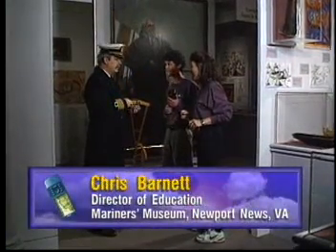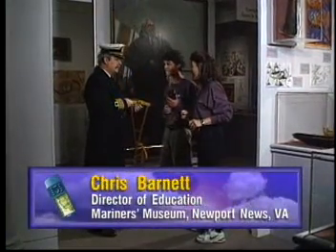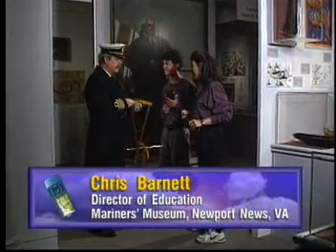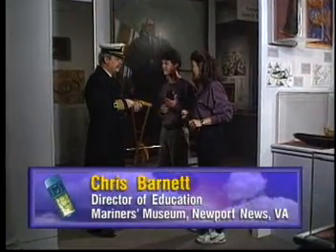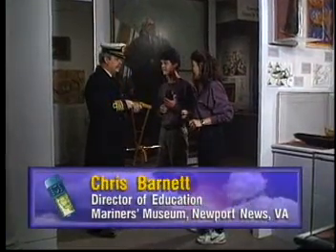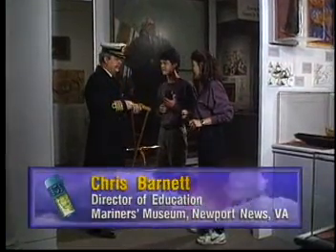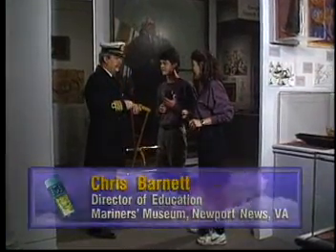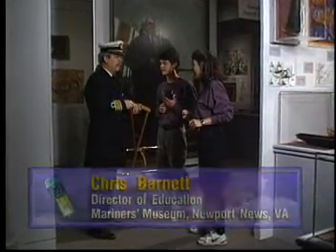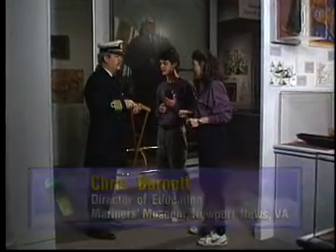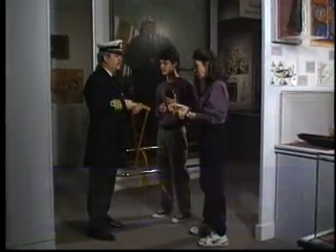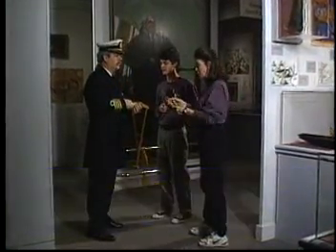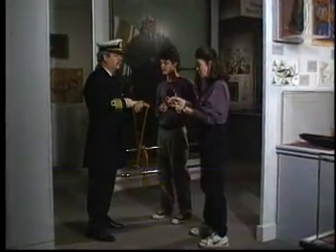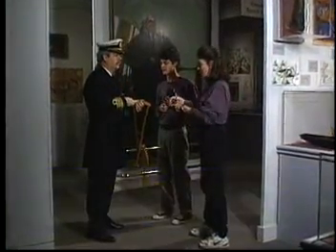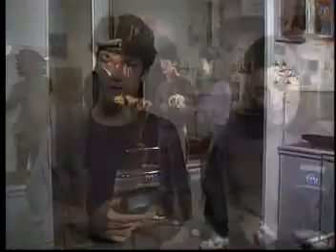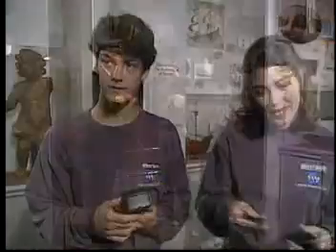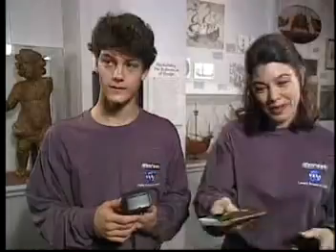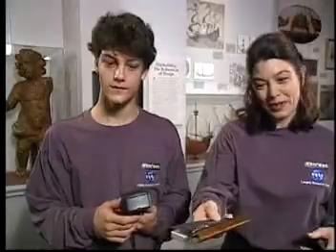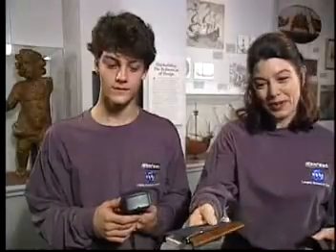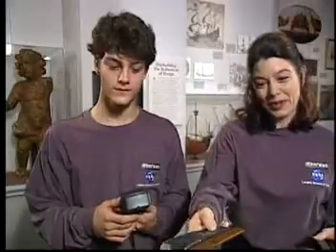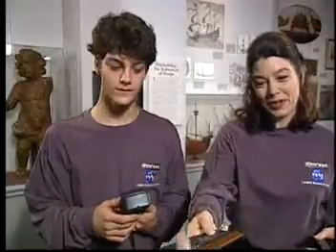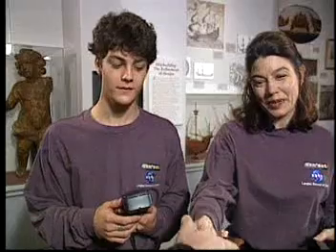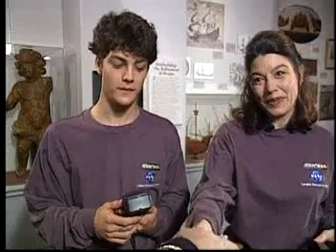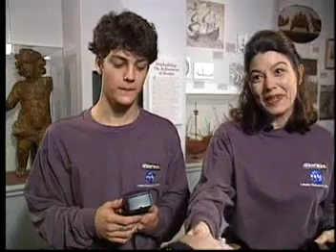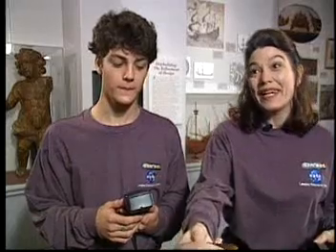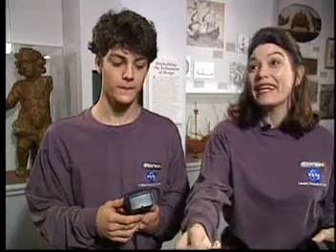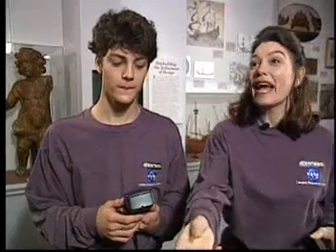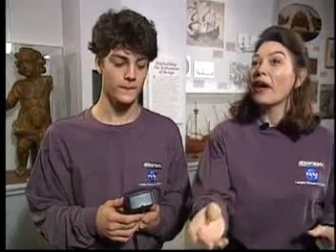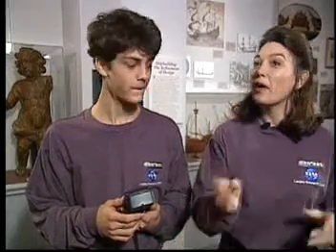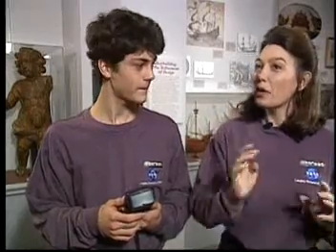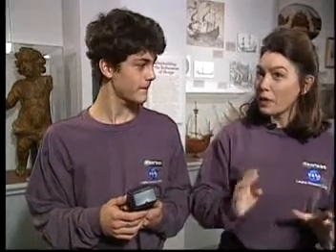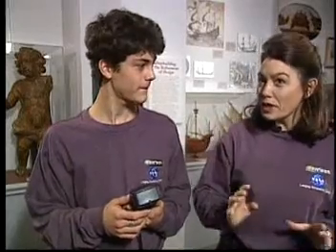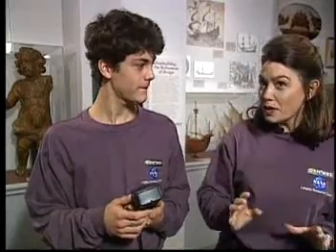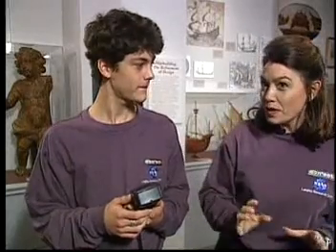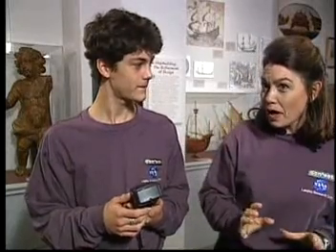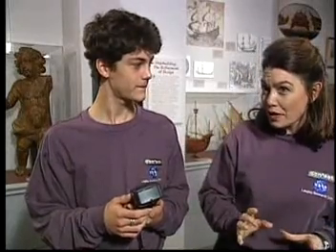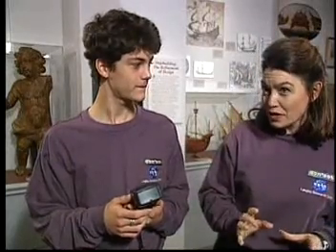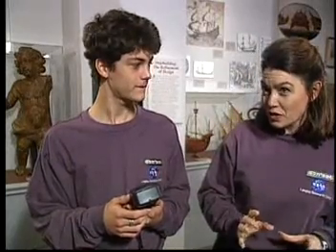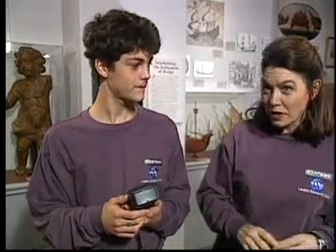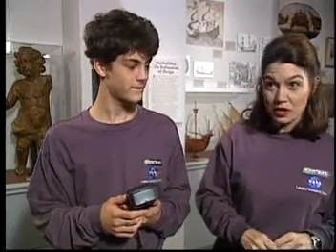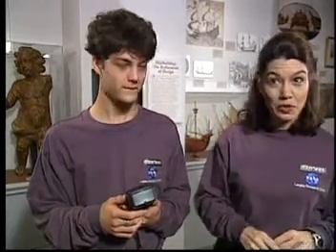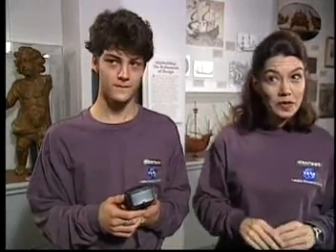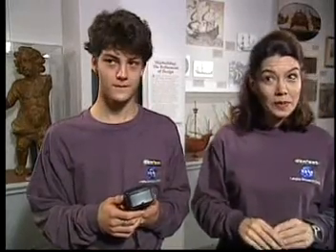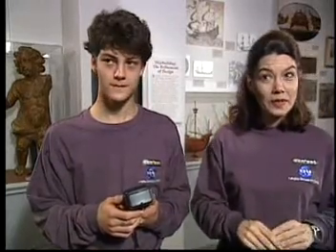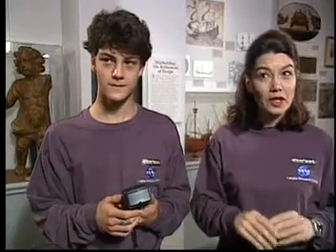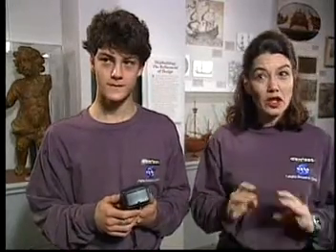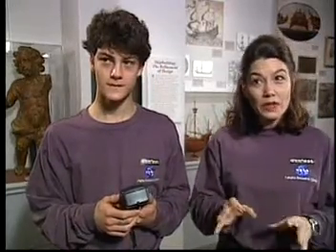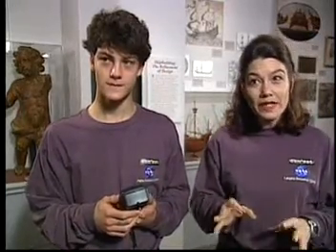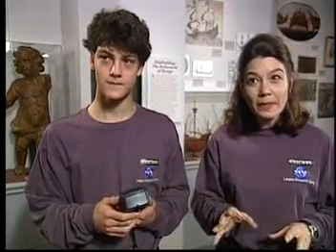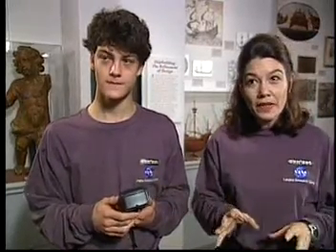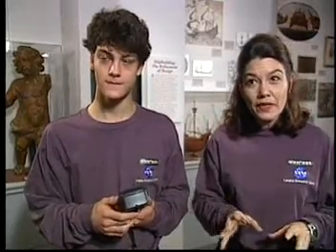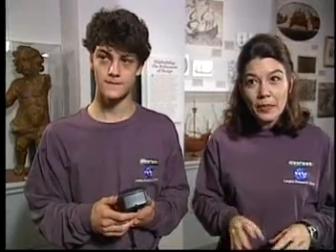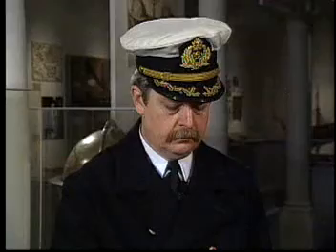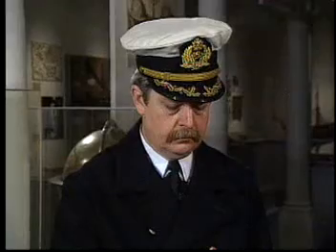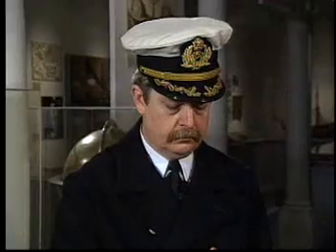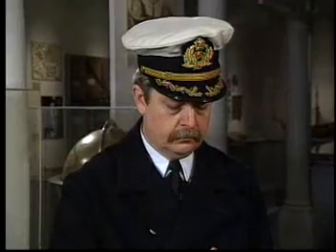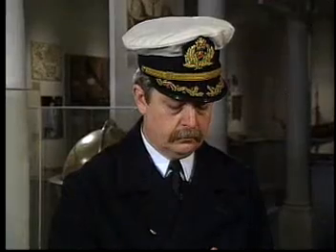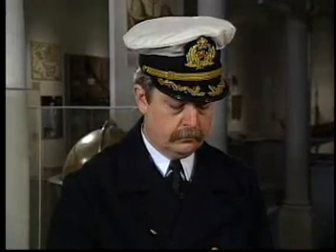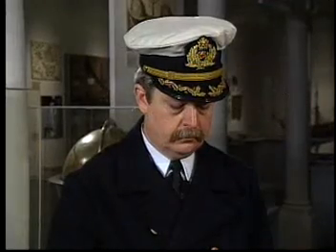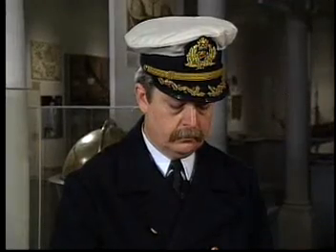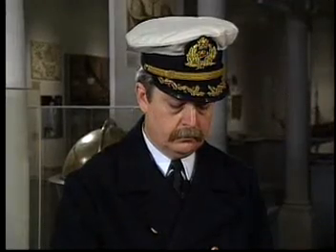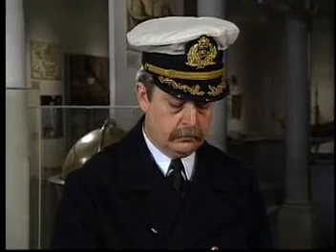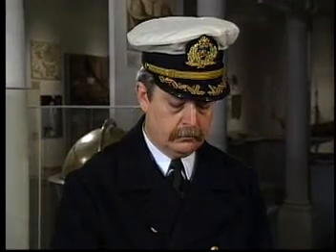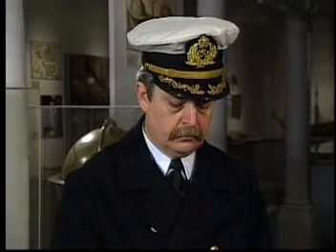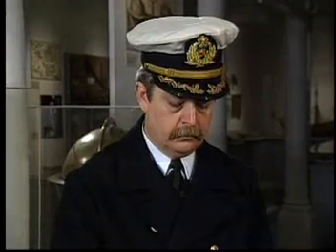Yes, I am. Do you have your logbook with you? I sure do. According to our instructions, we're supposed to learn something from you about early navigation.